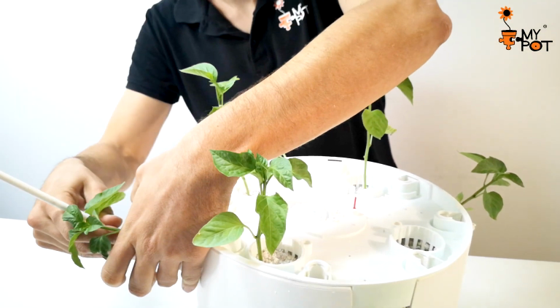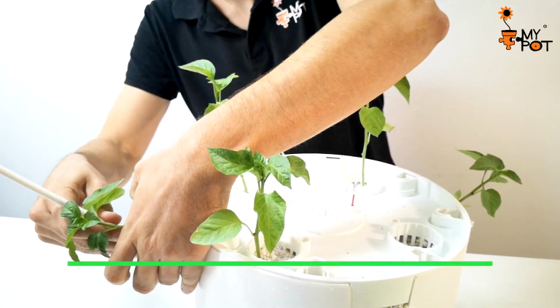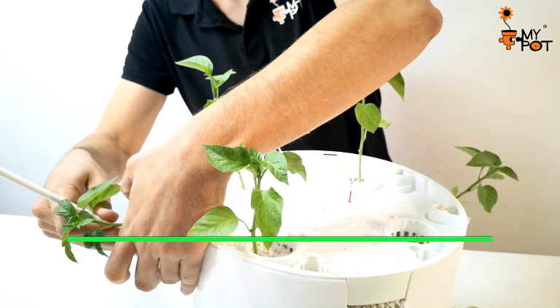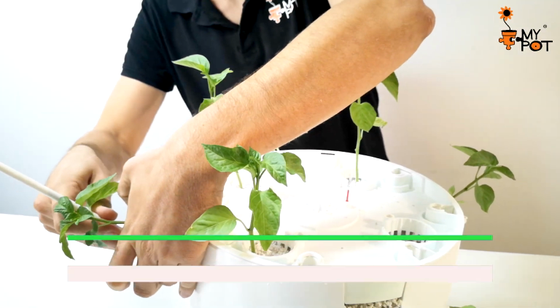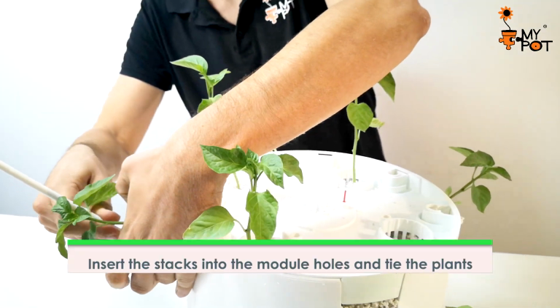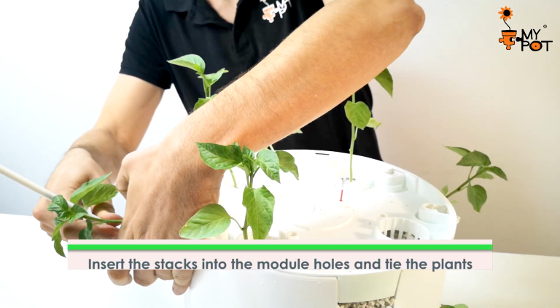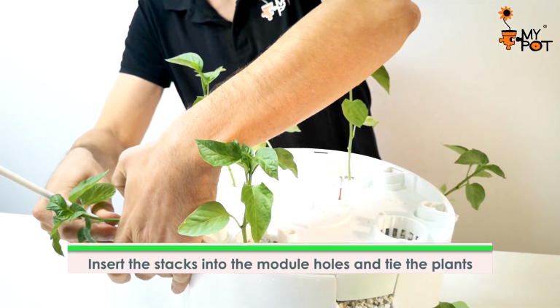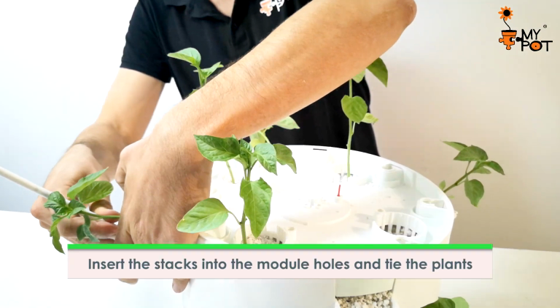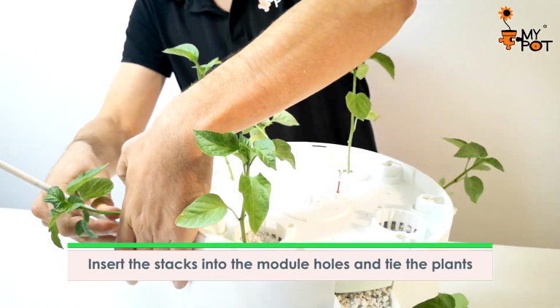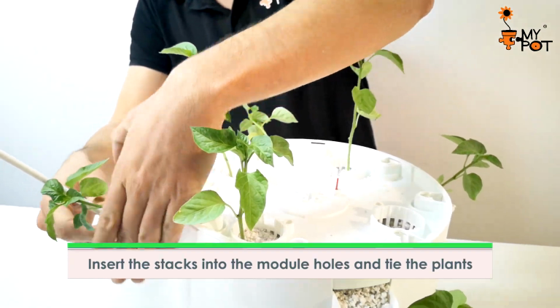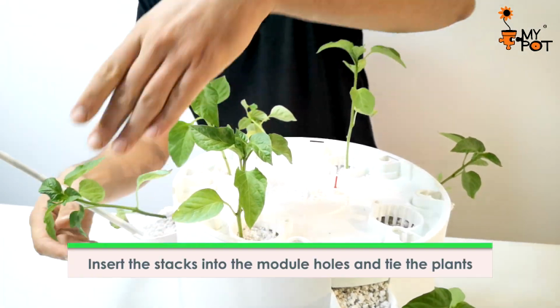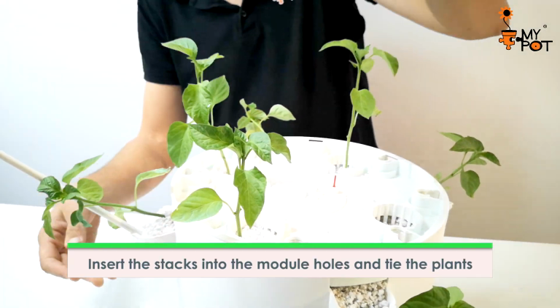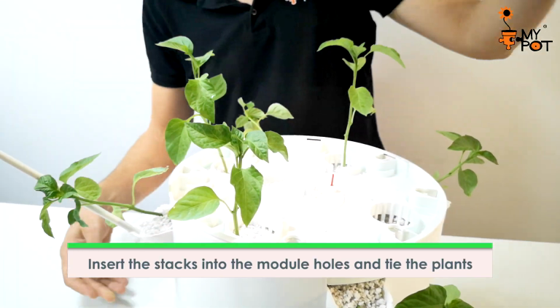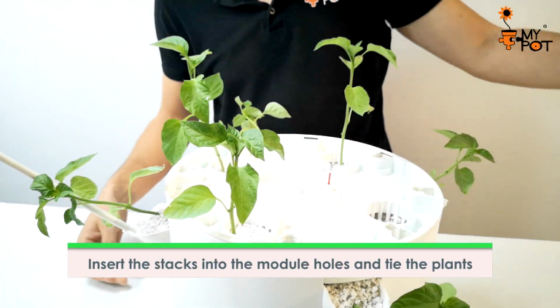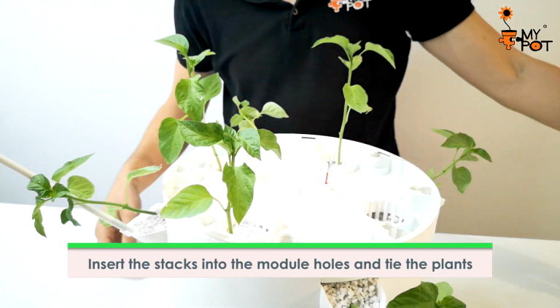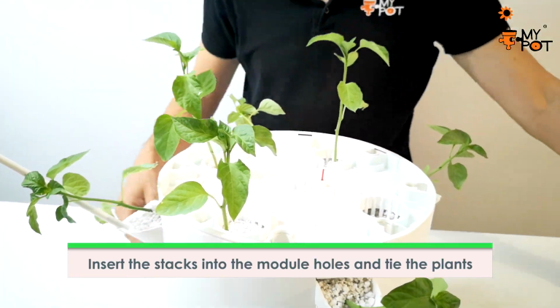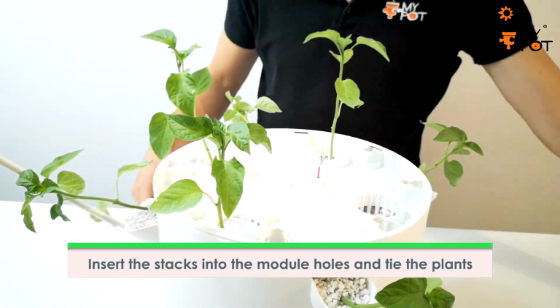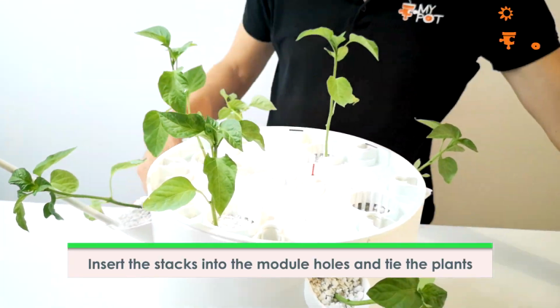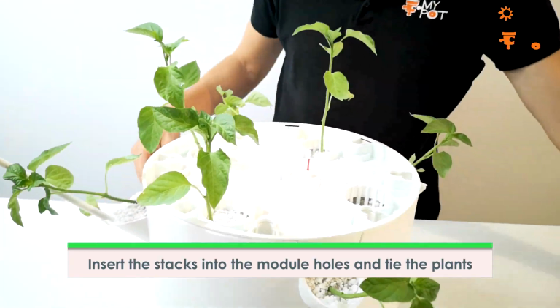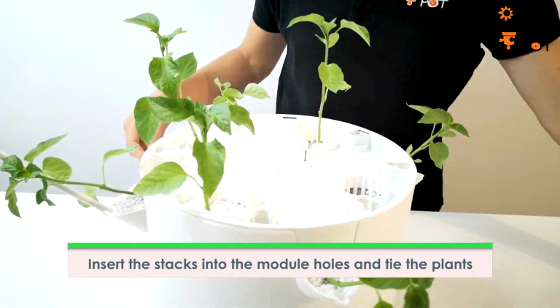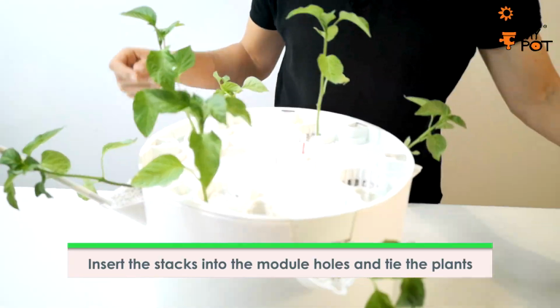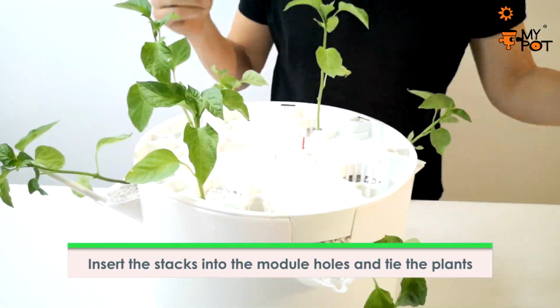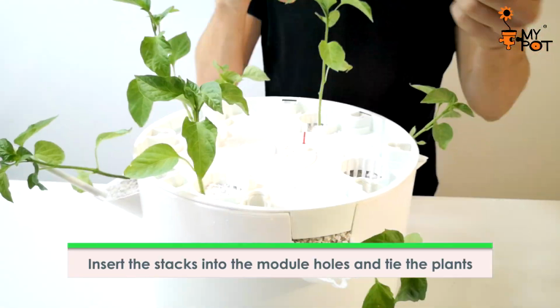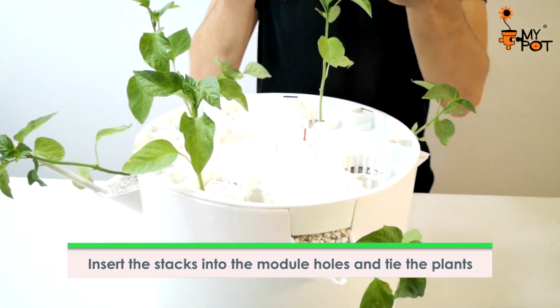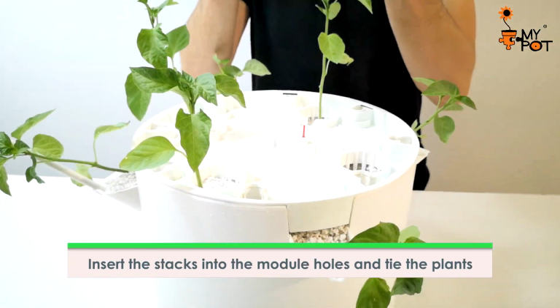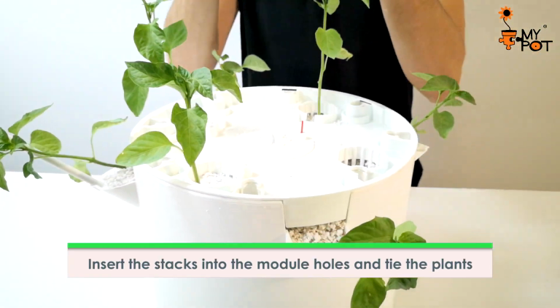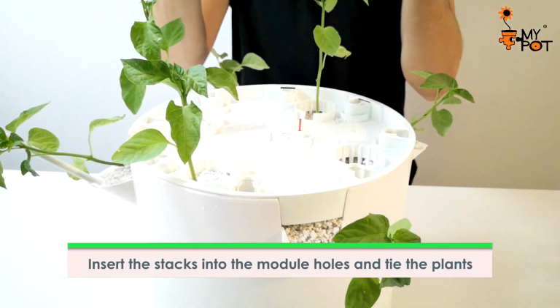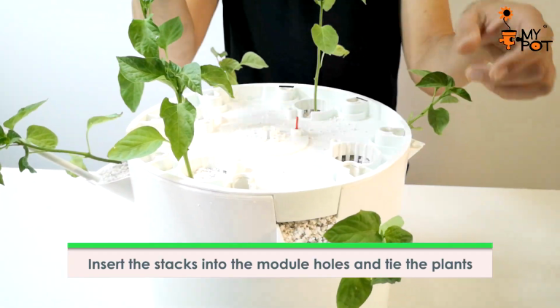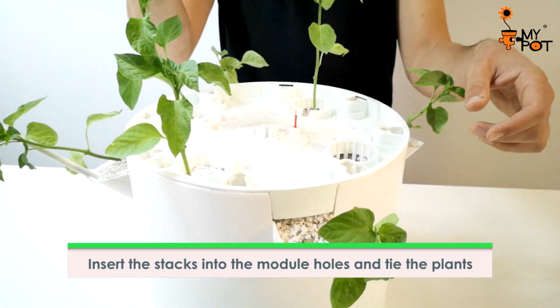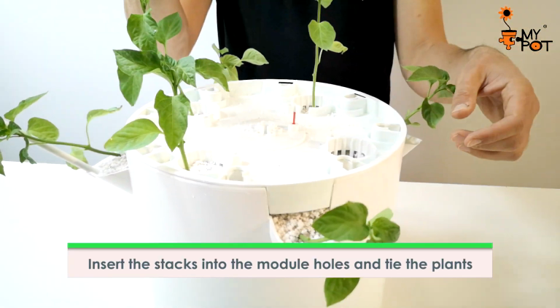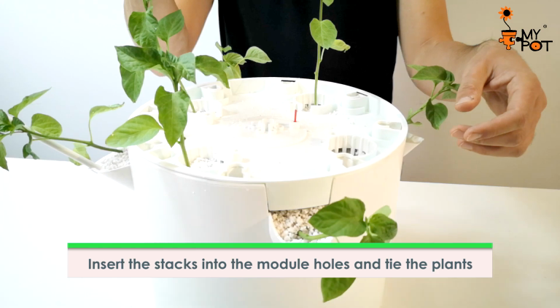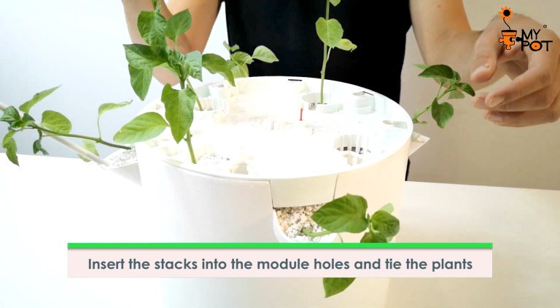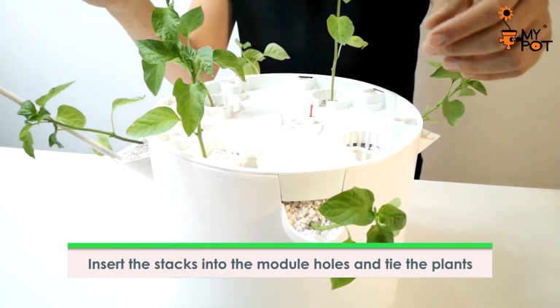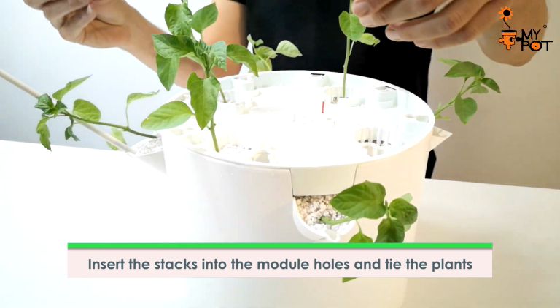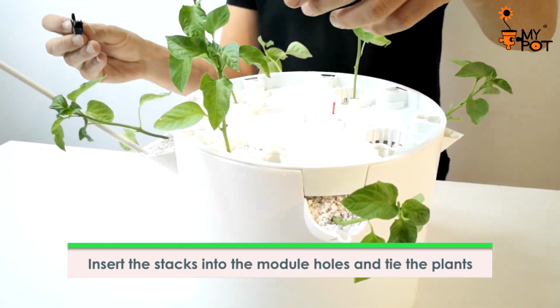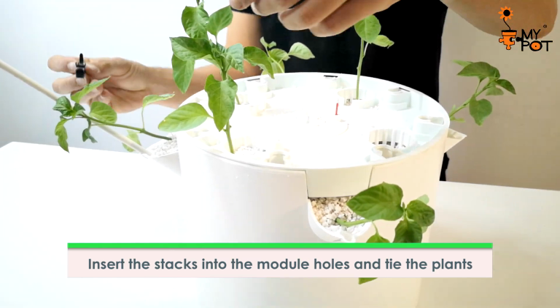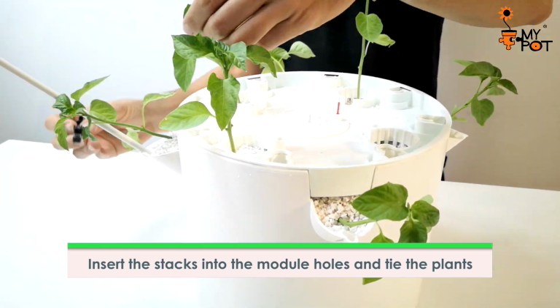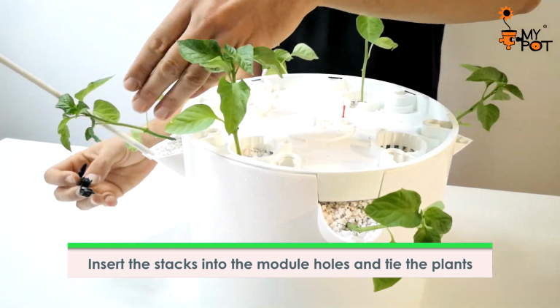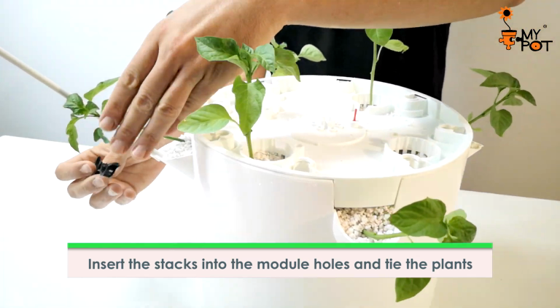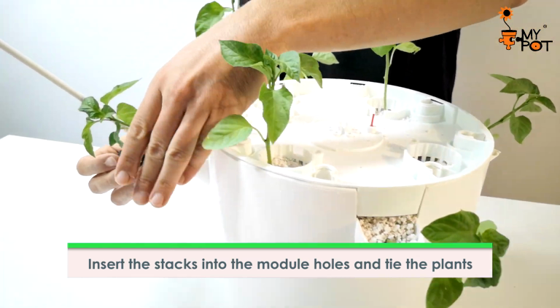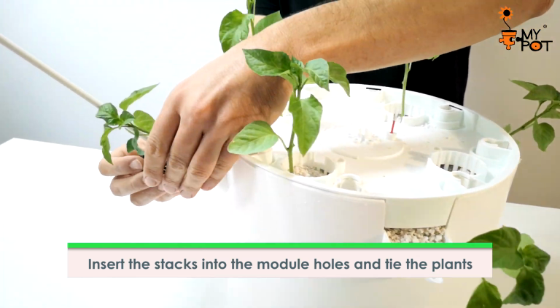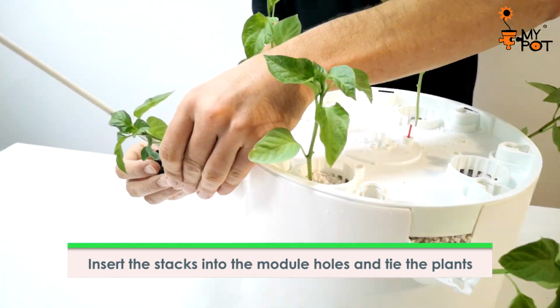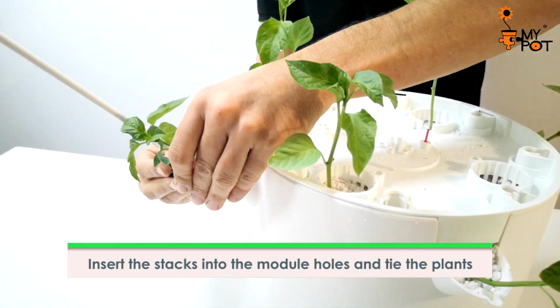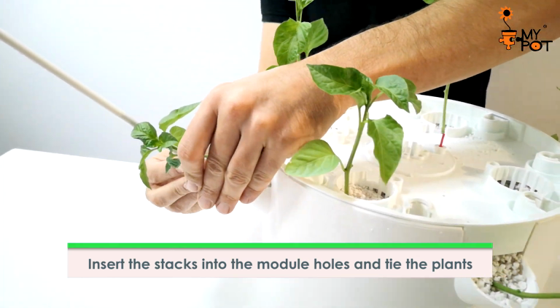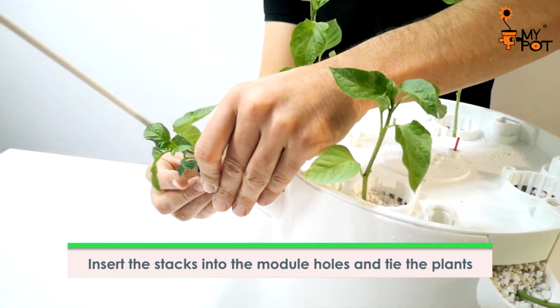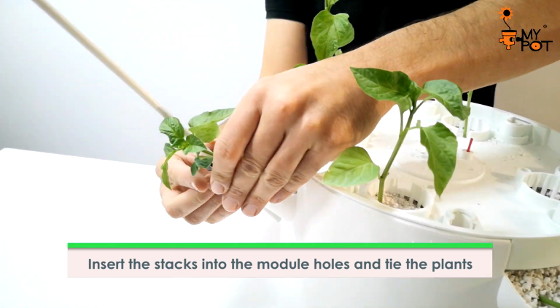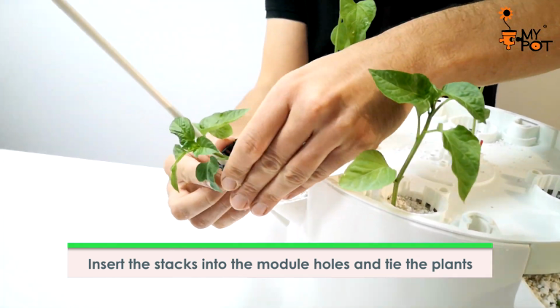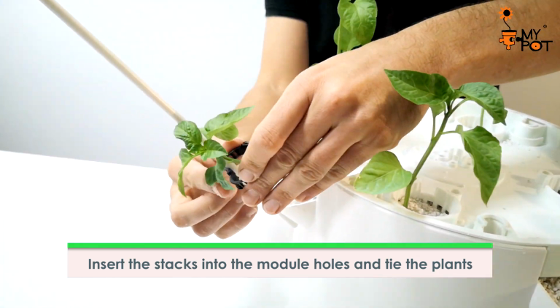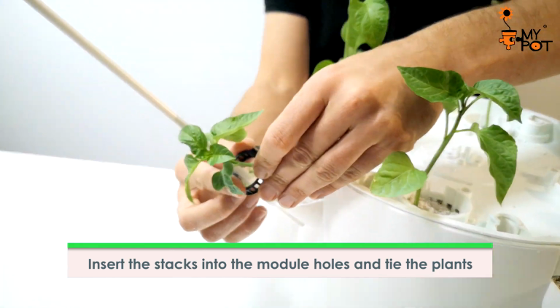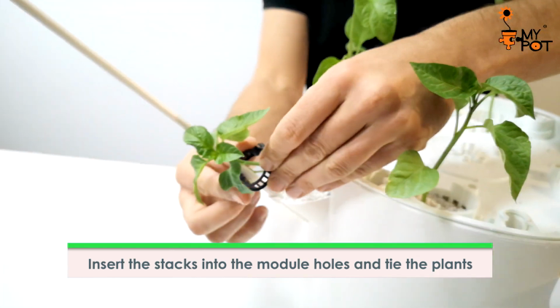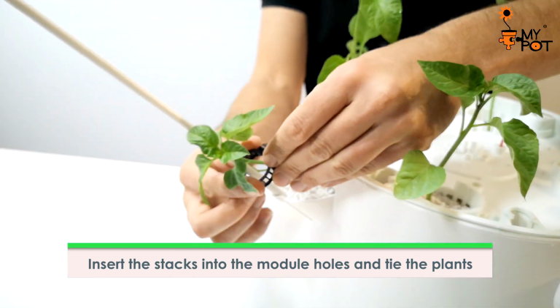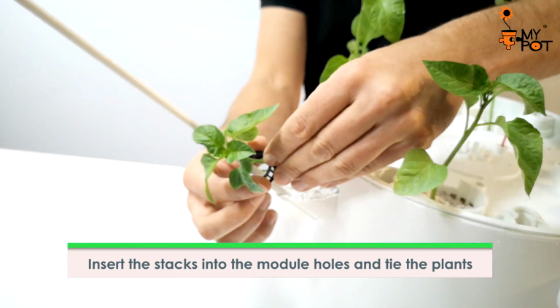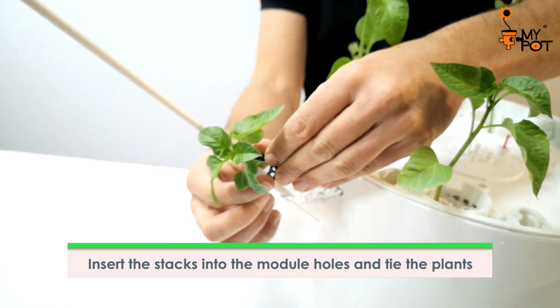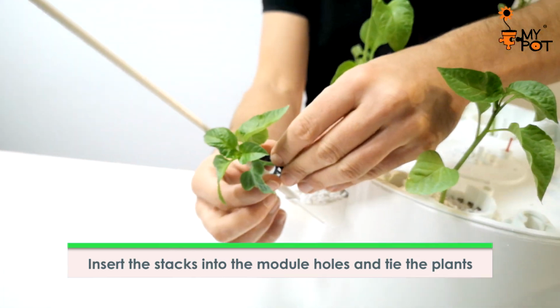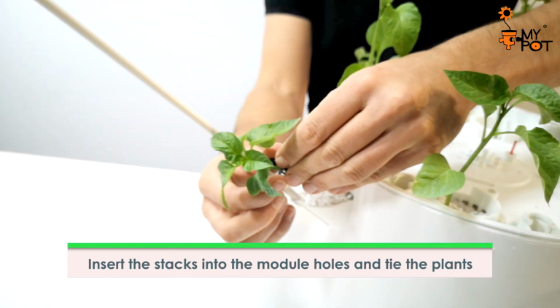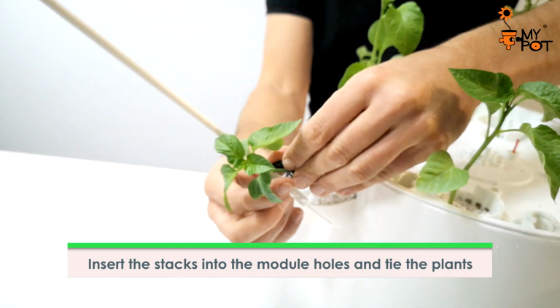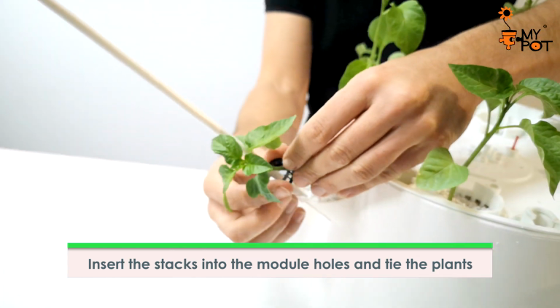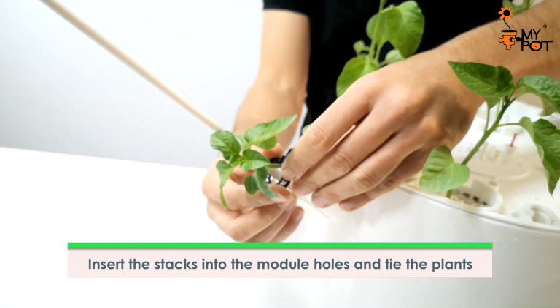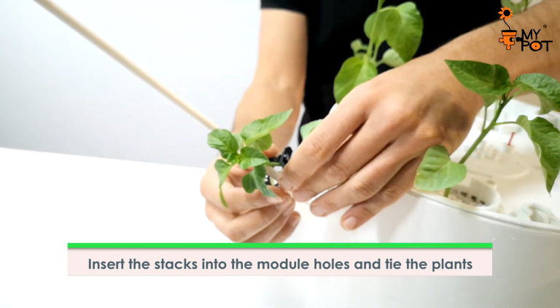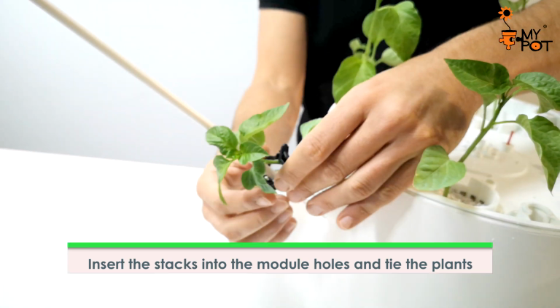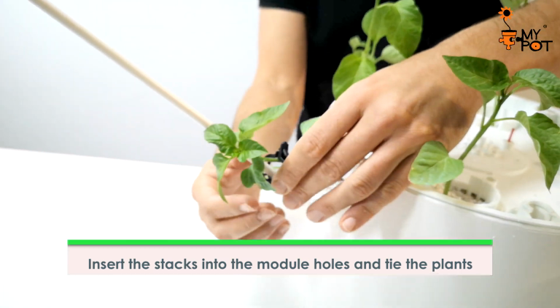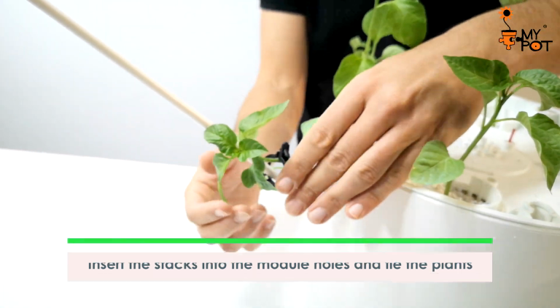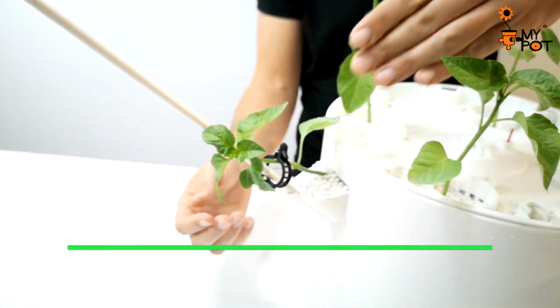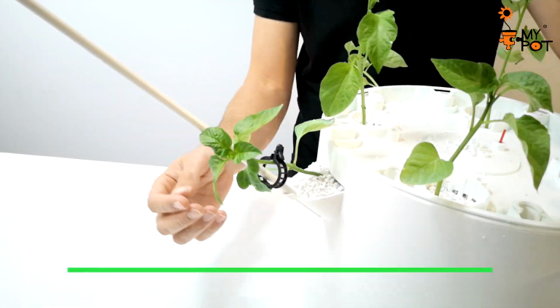Insert the stakes into the side or upper module holes, and then tie the plants to guide their growth.